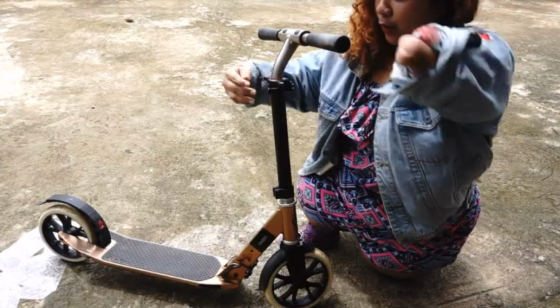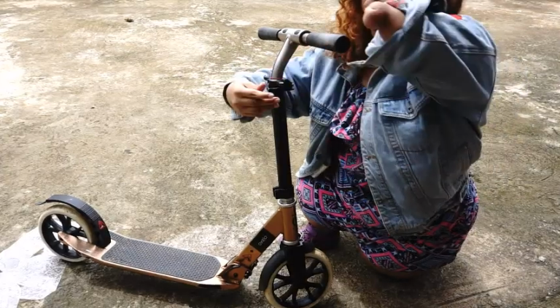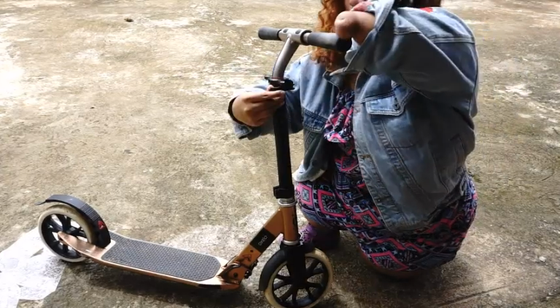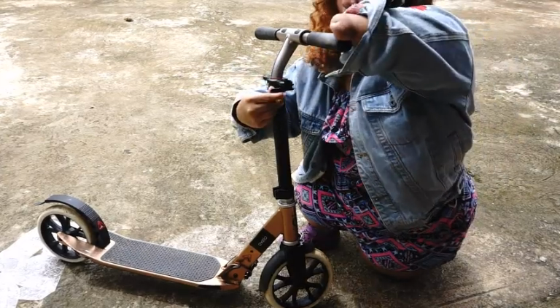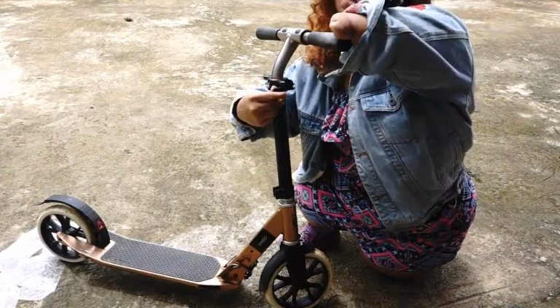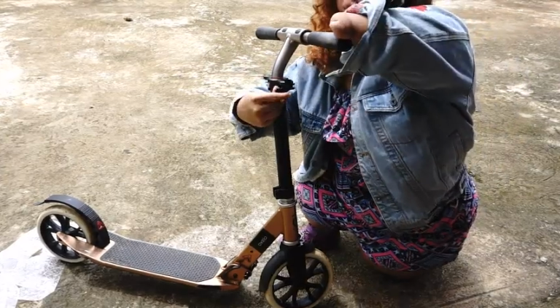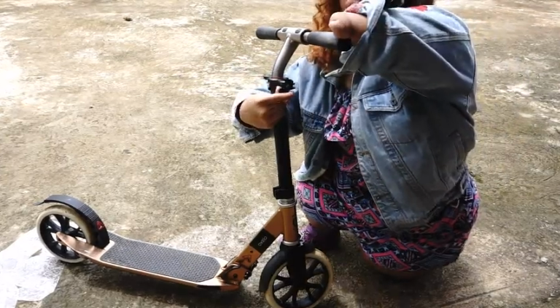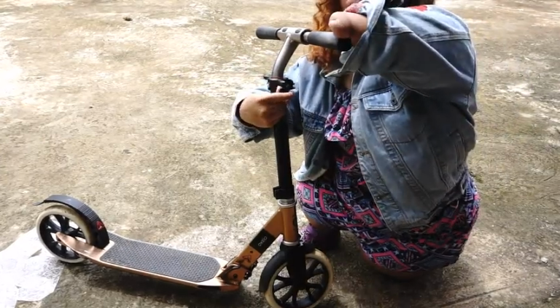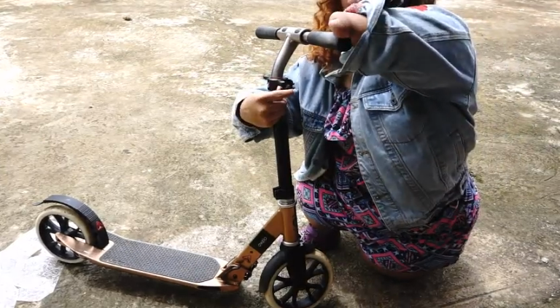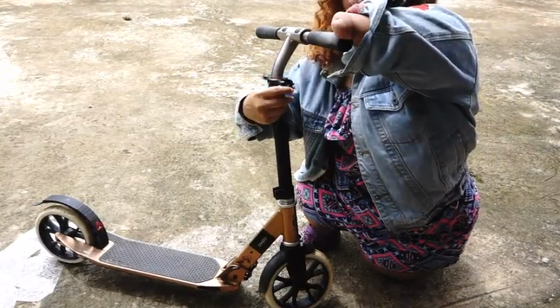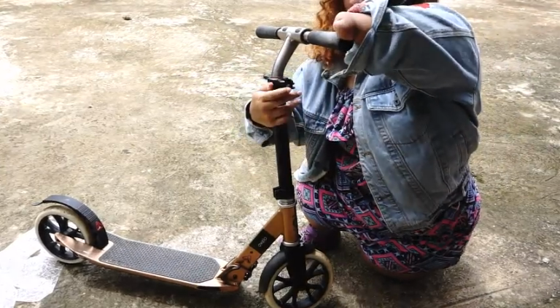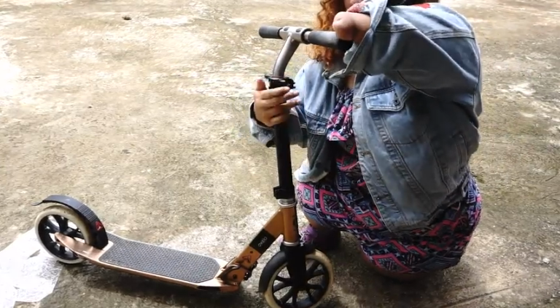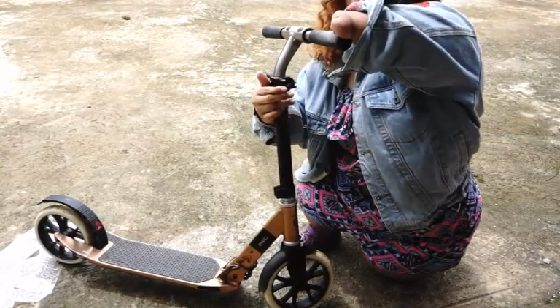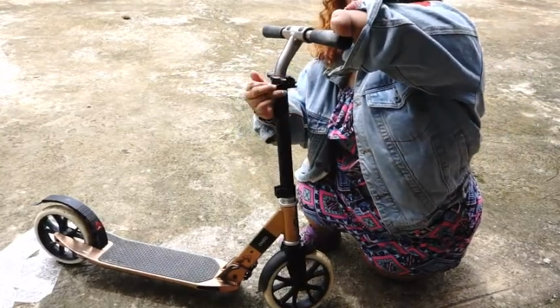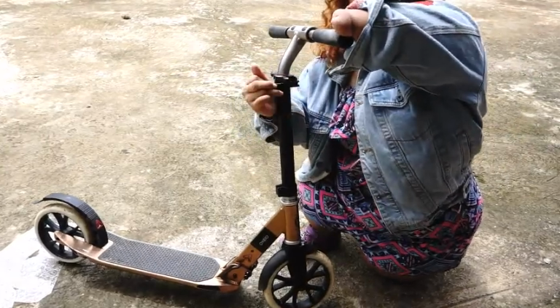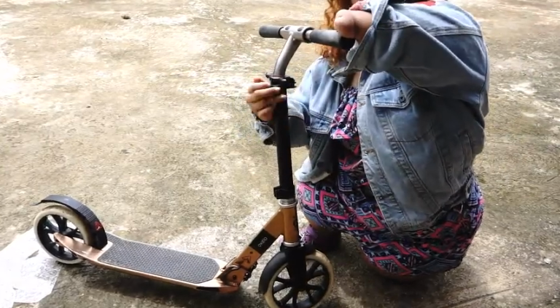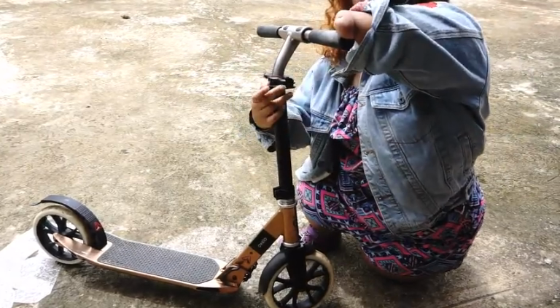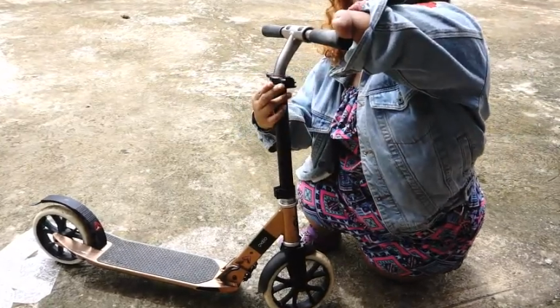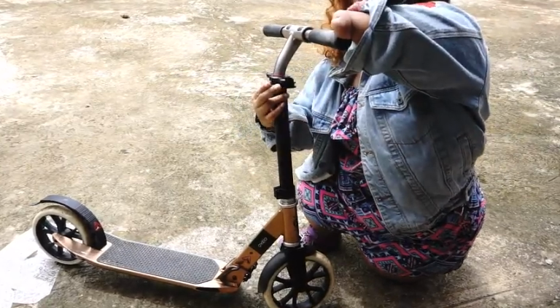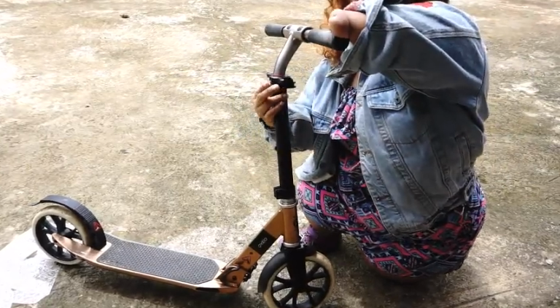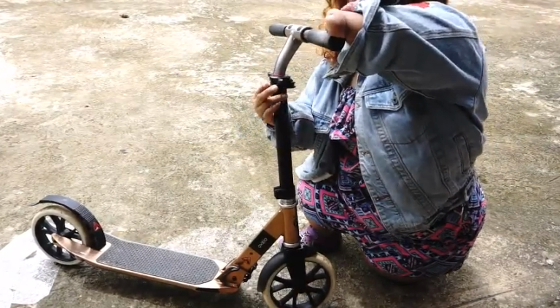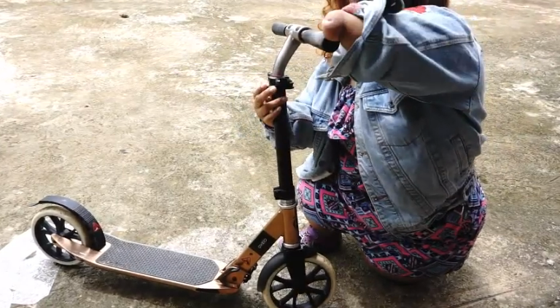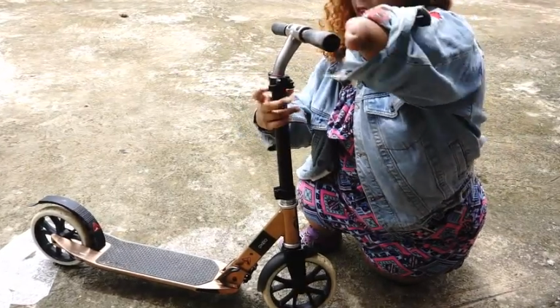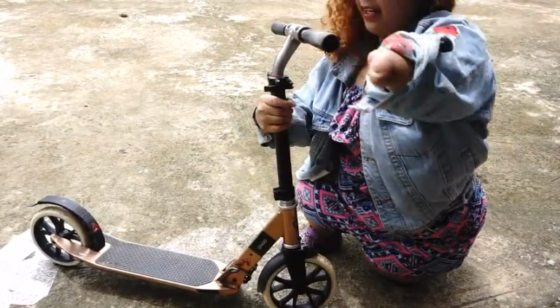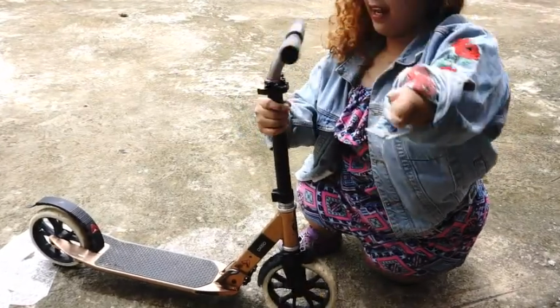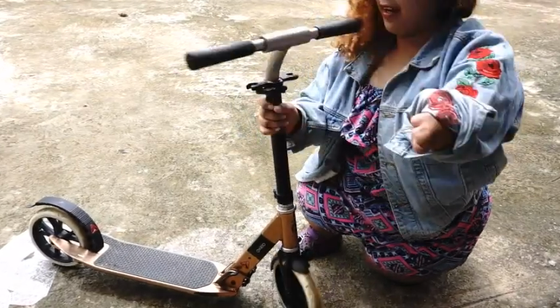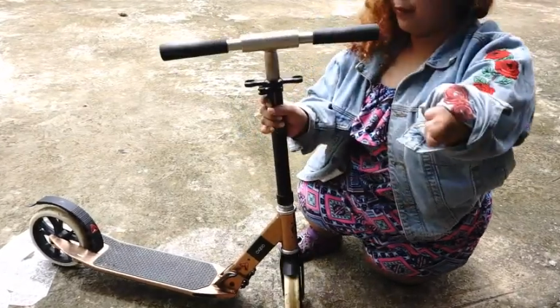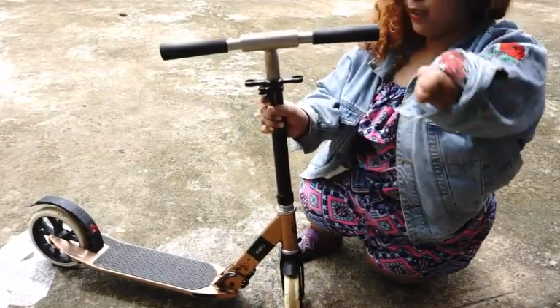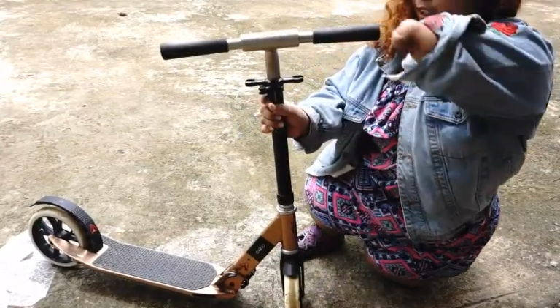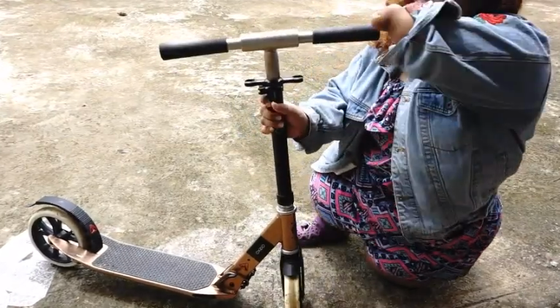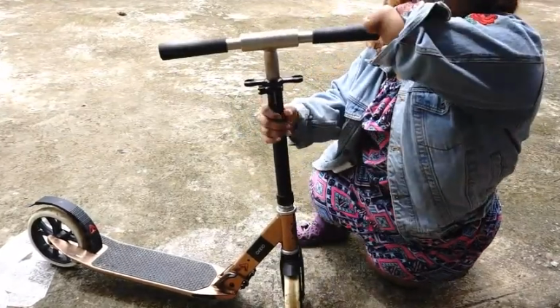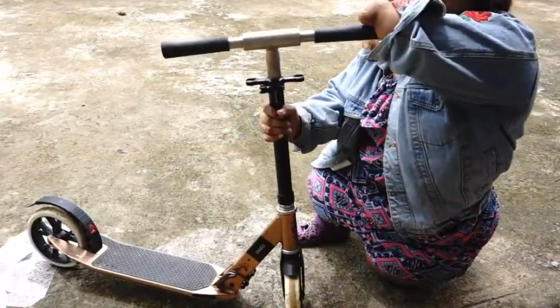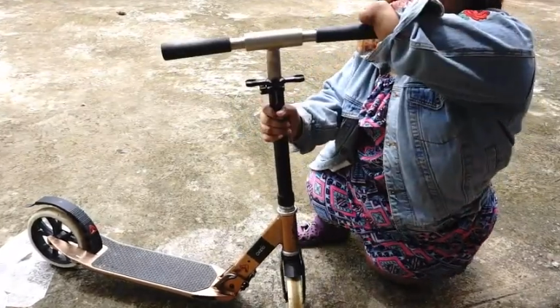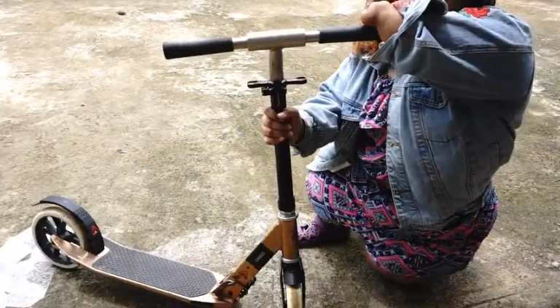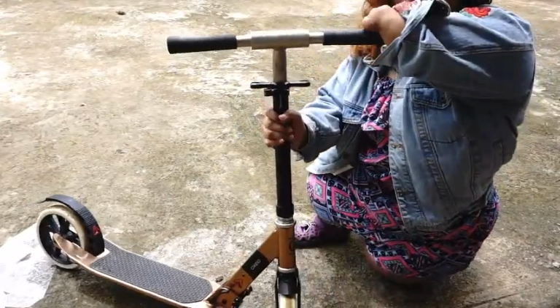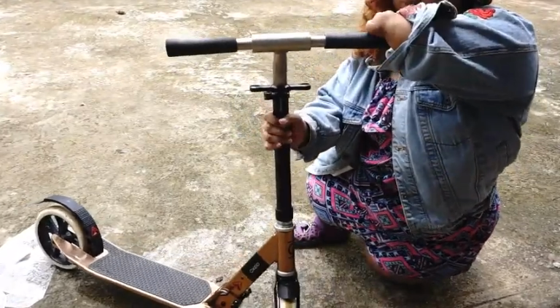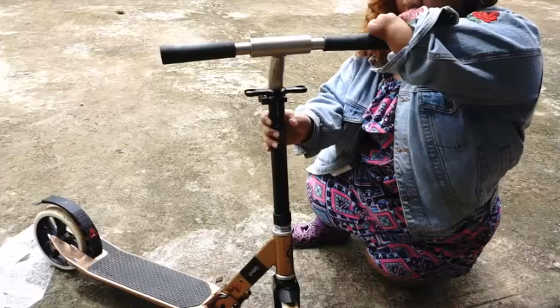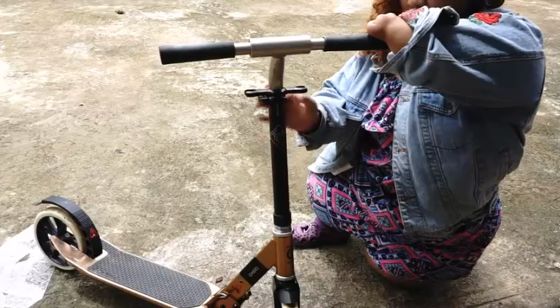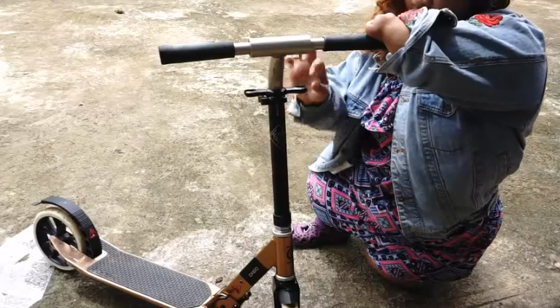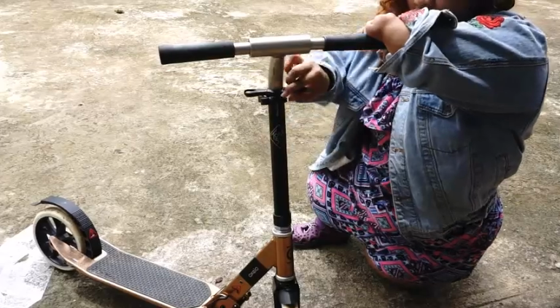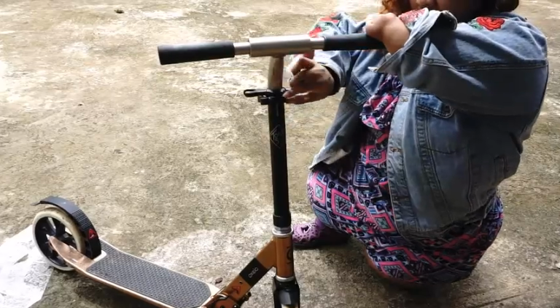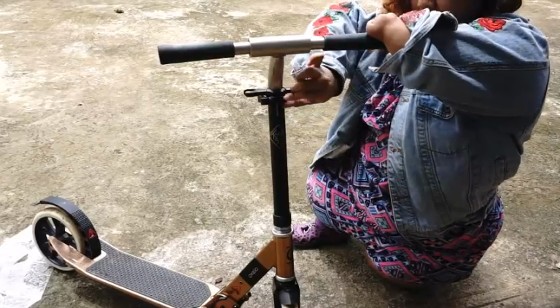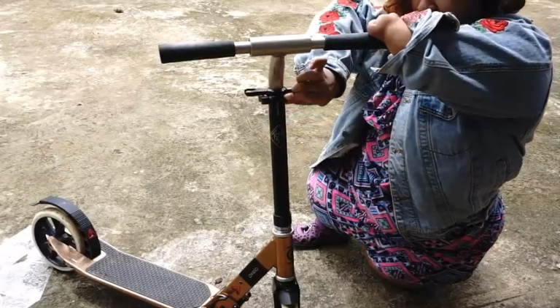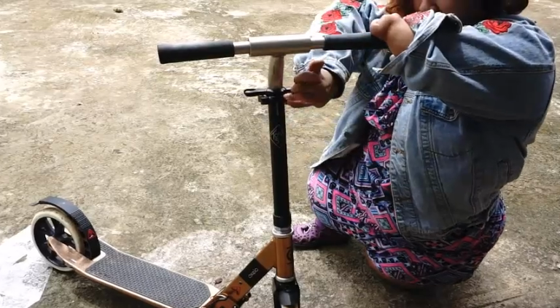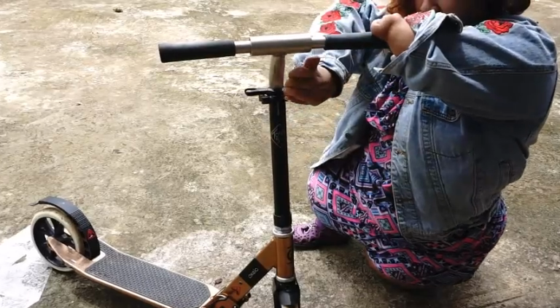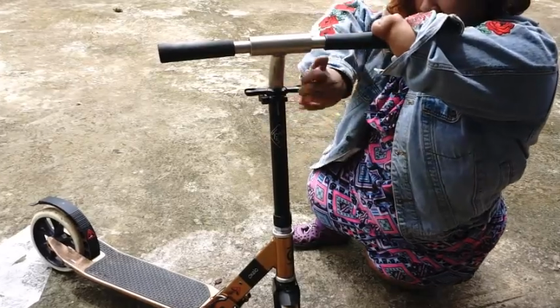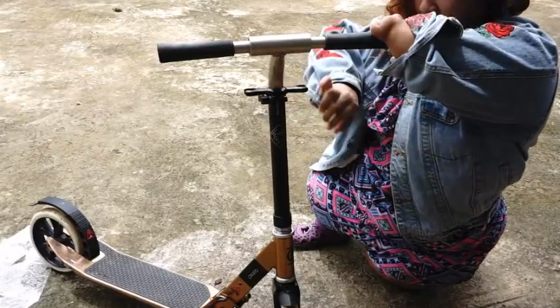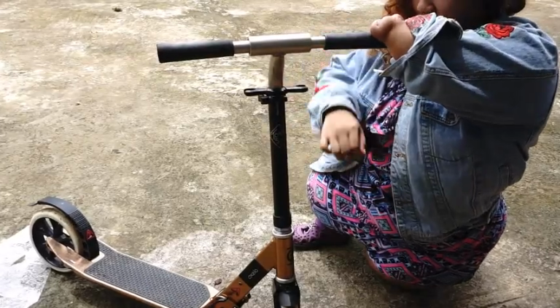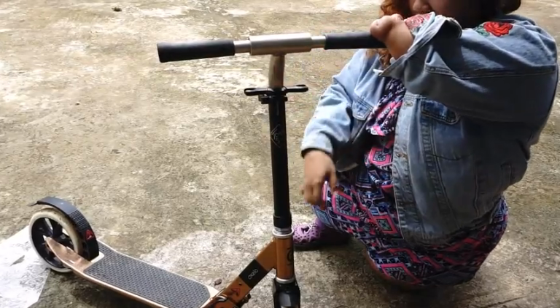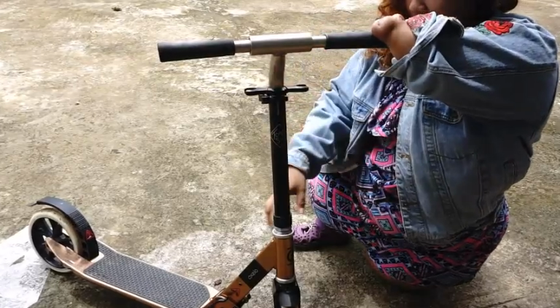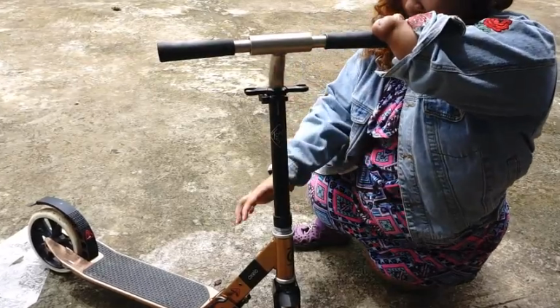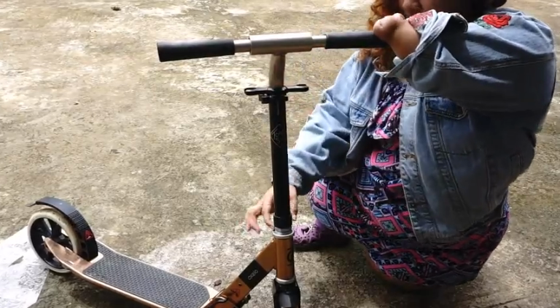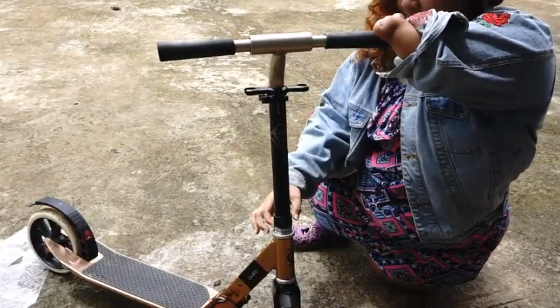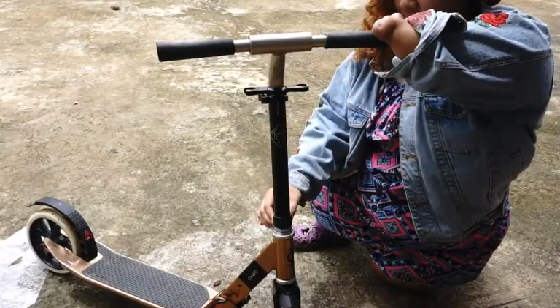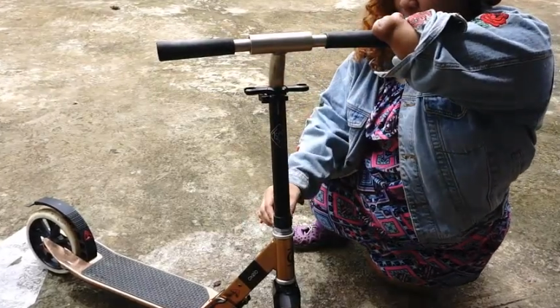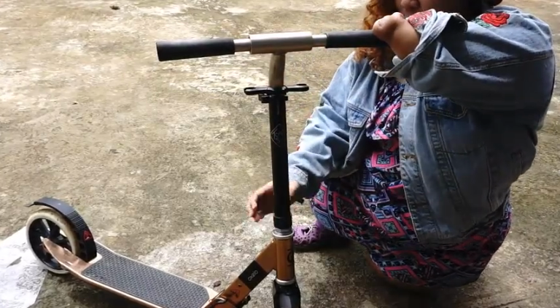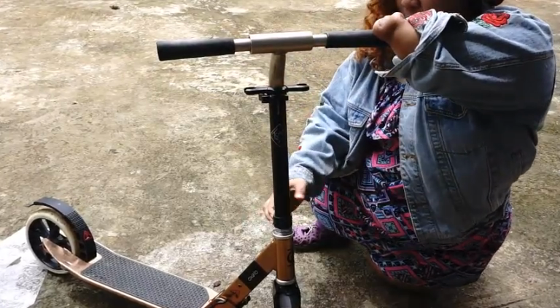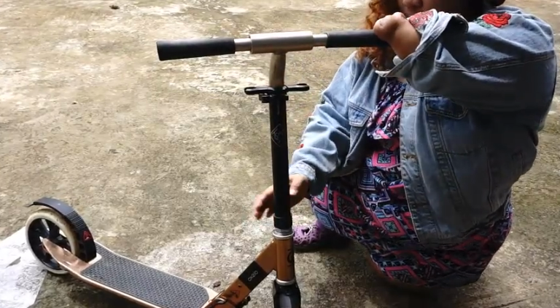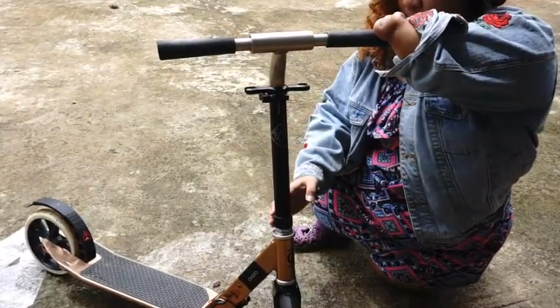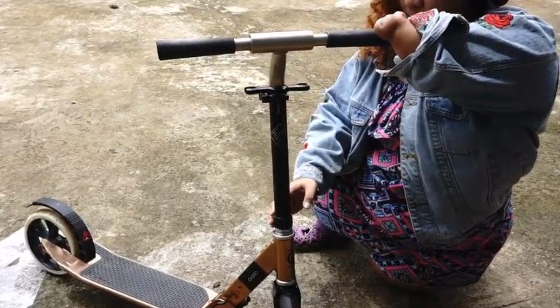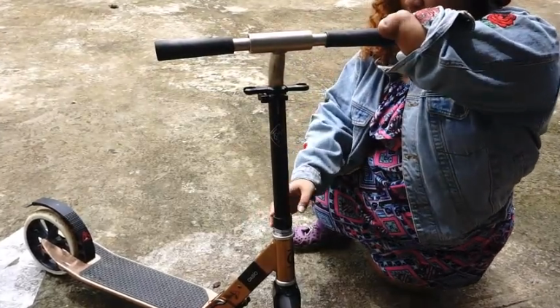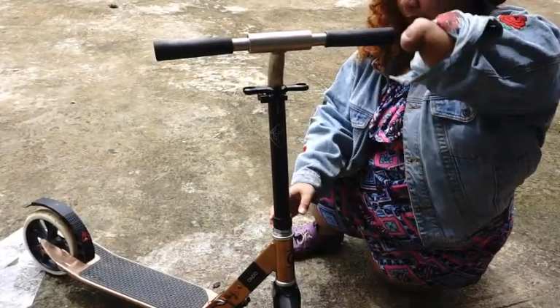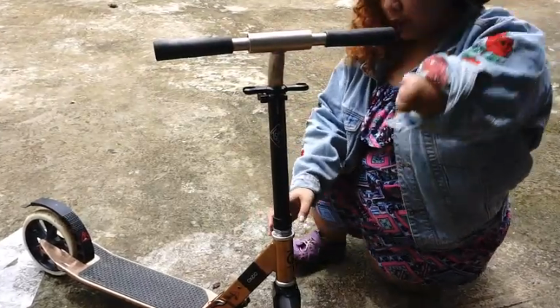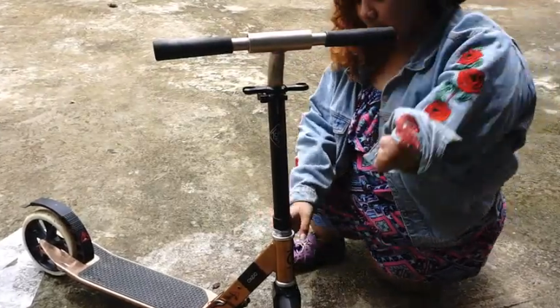Ito yung bolts — kailangan mo din siyang sikipan, i-check. Bolts din to.